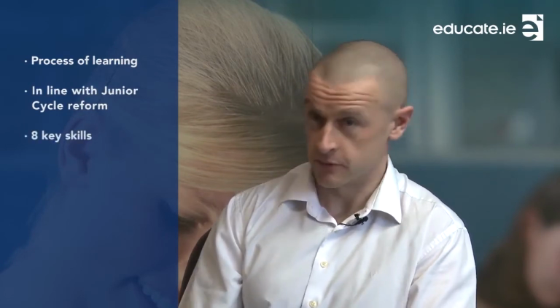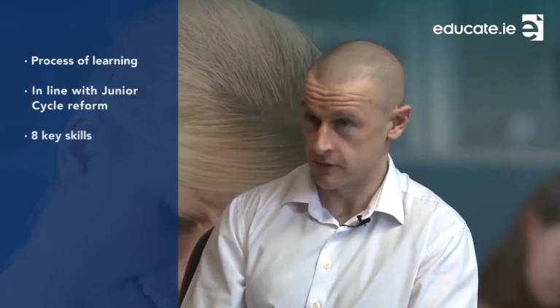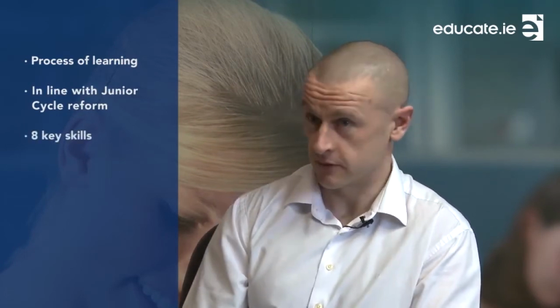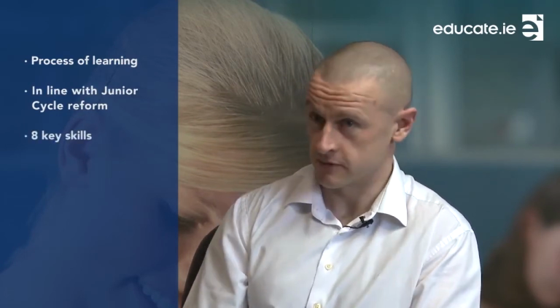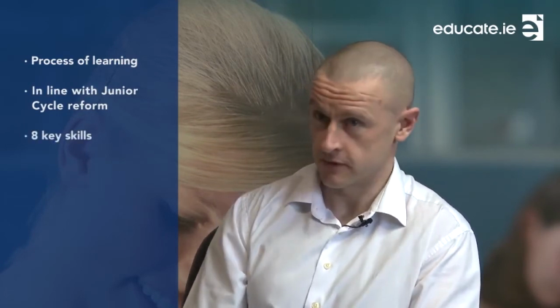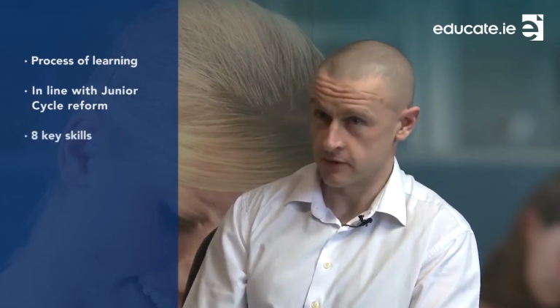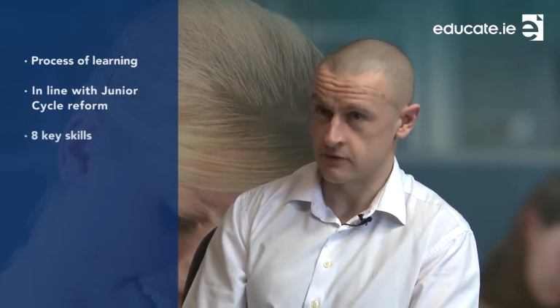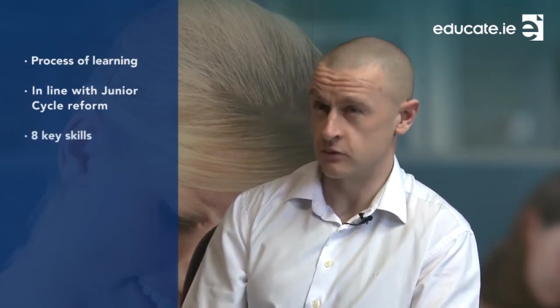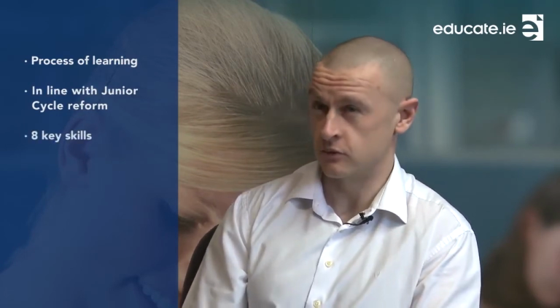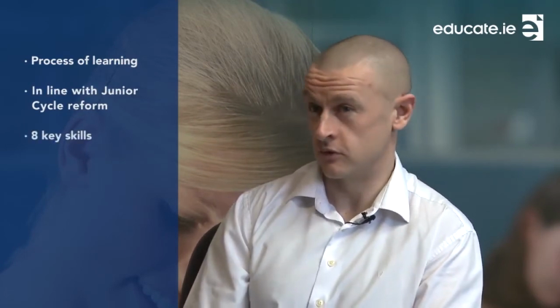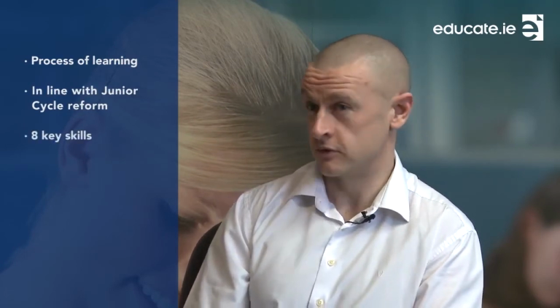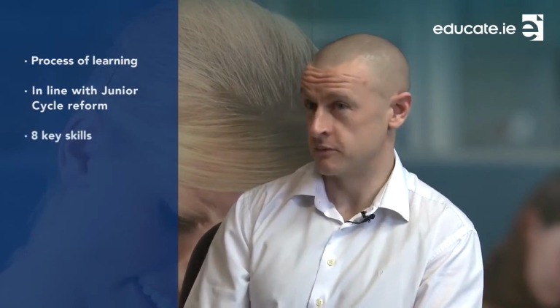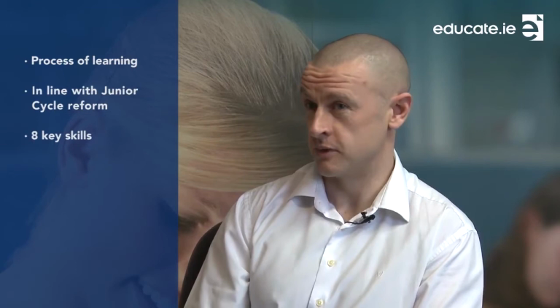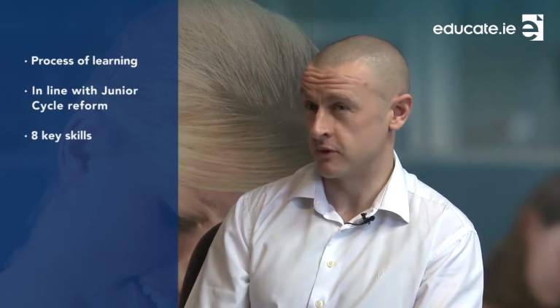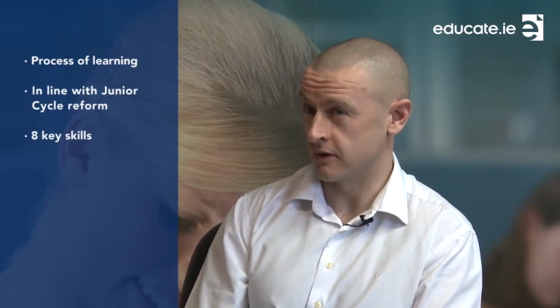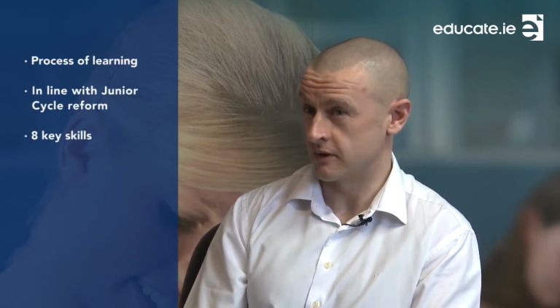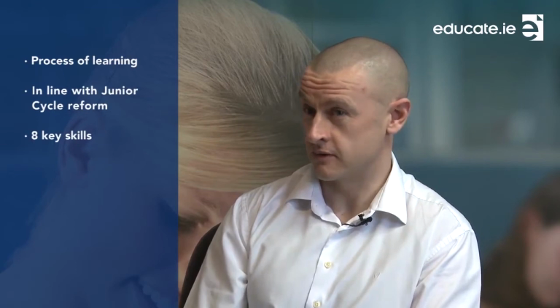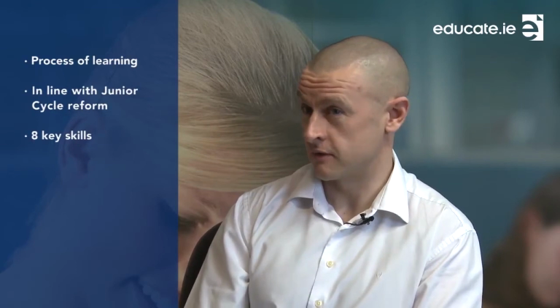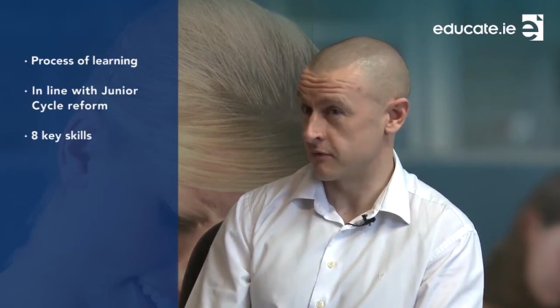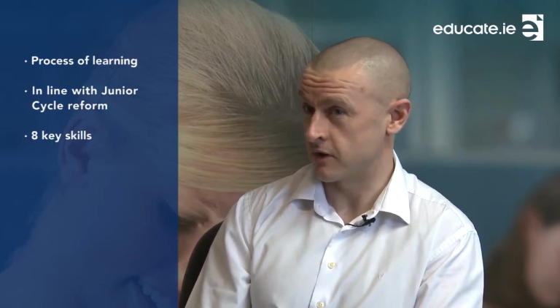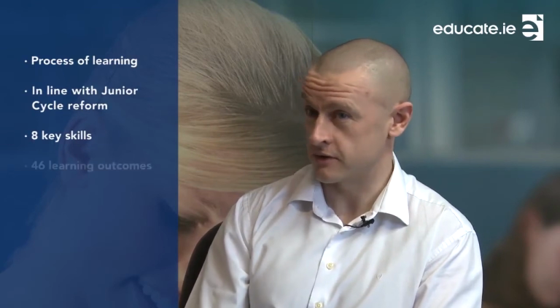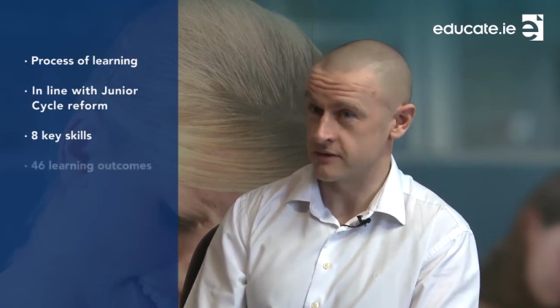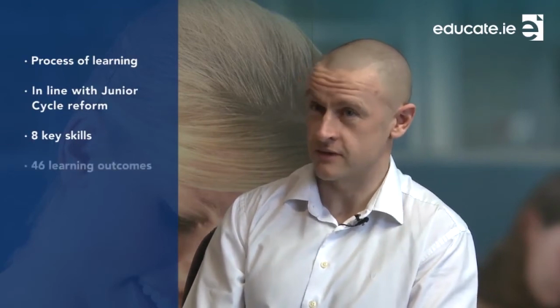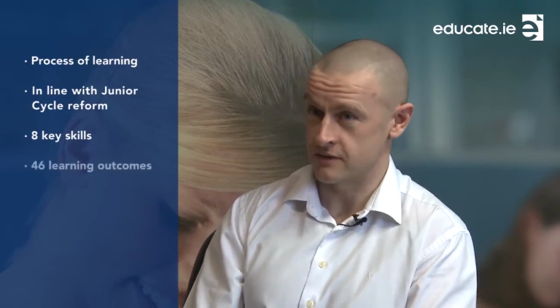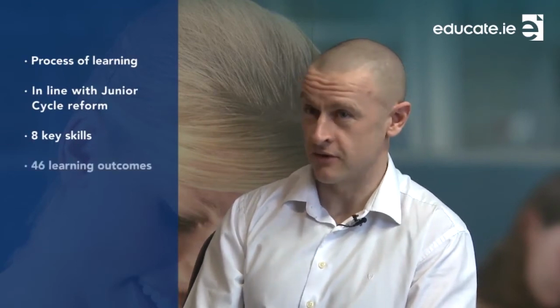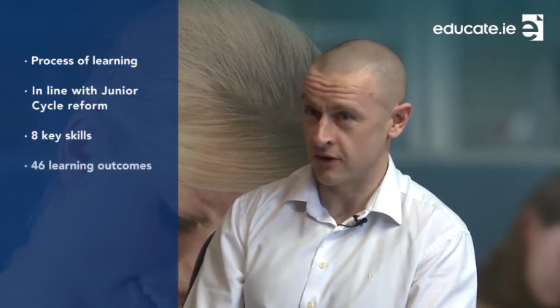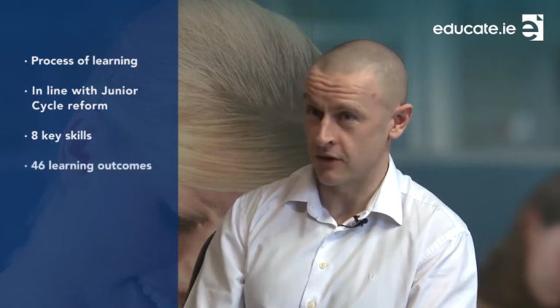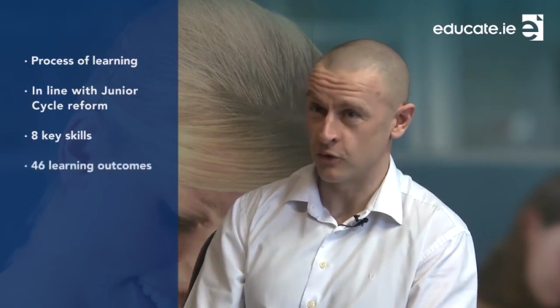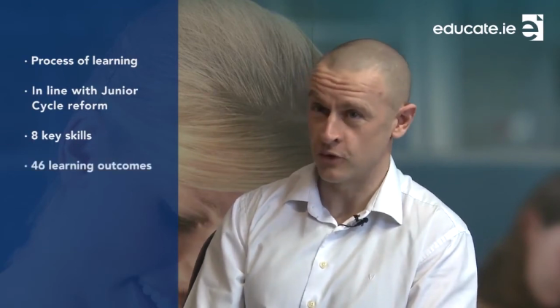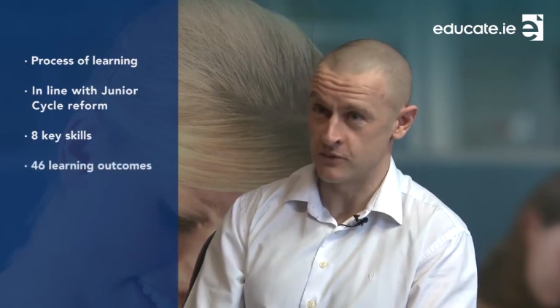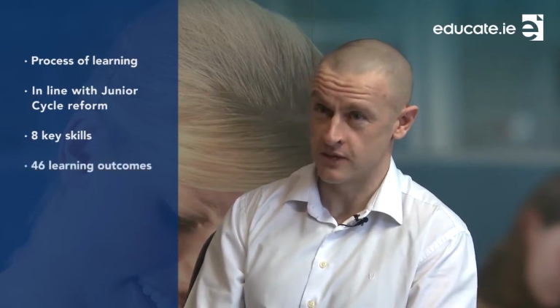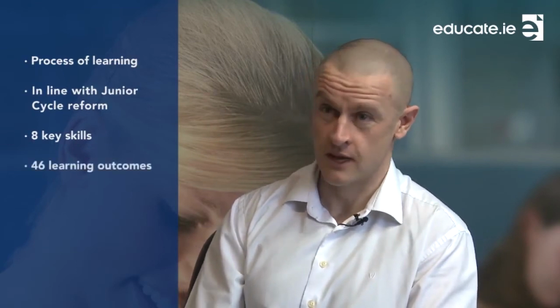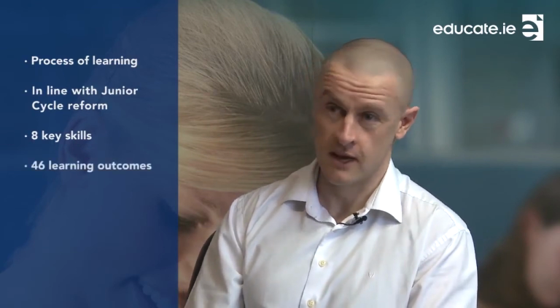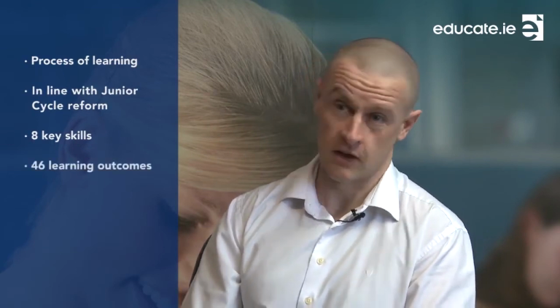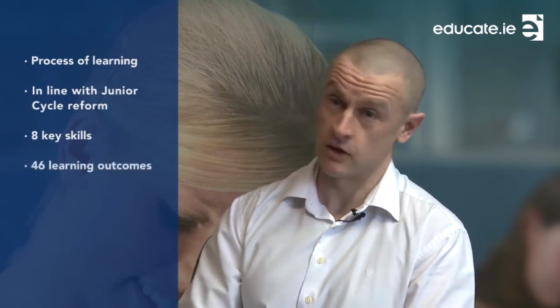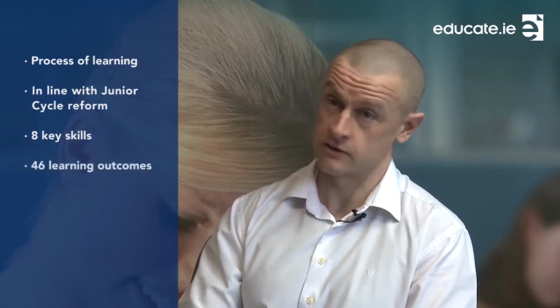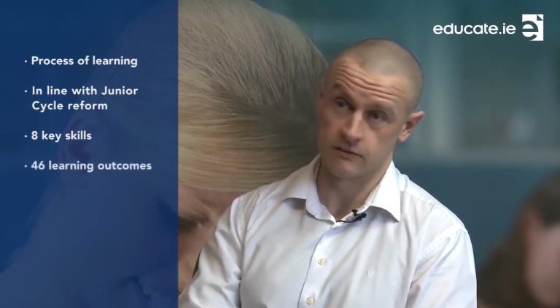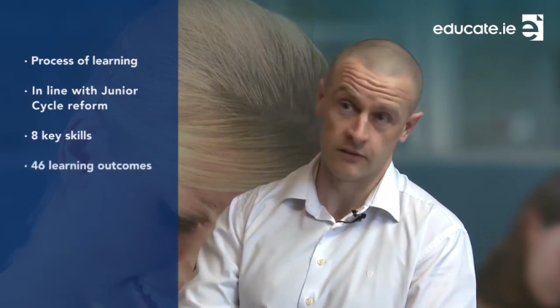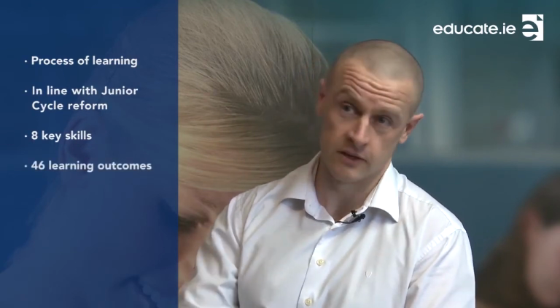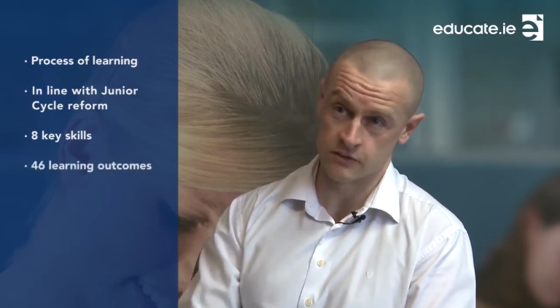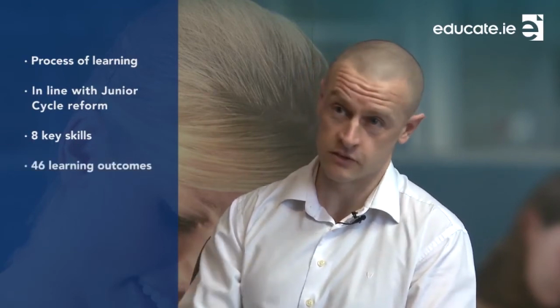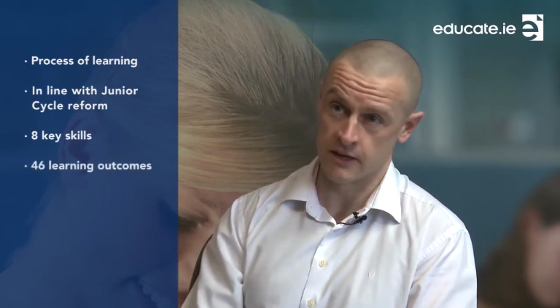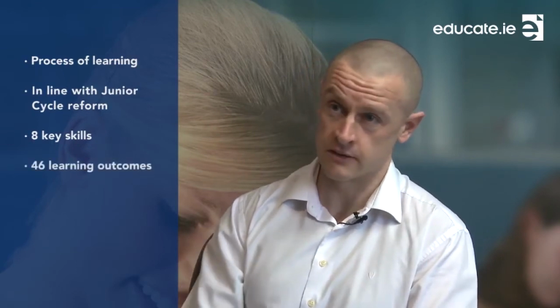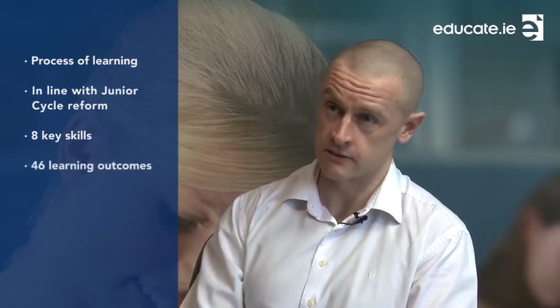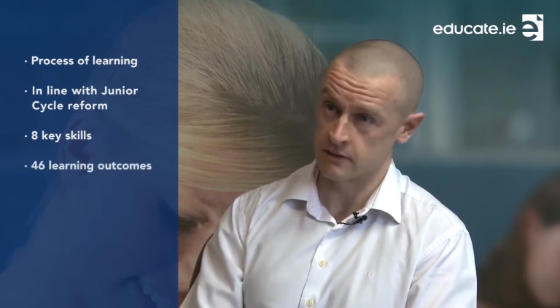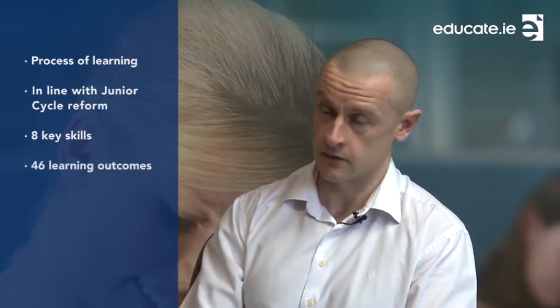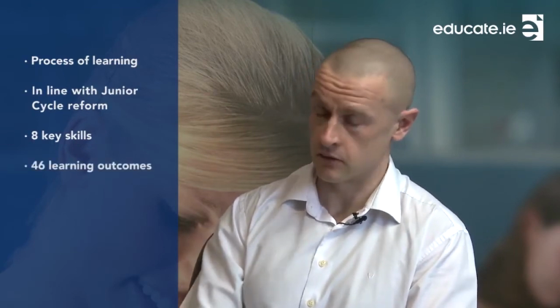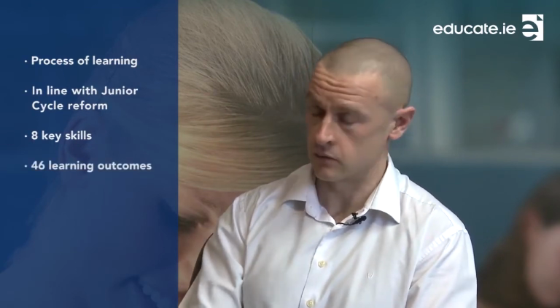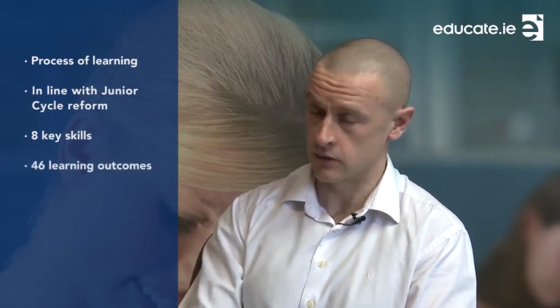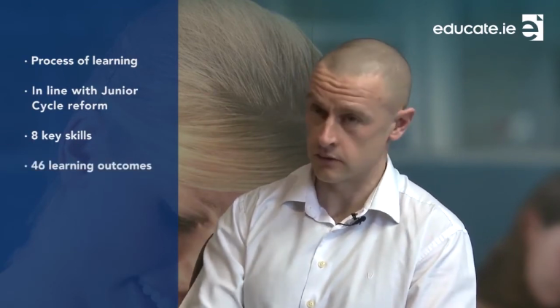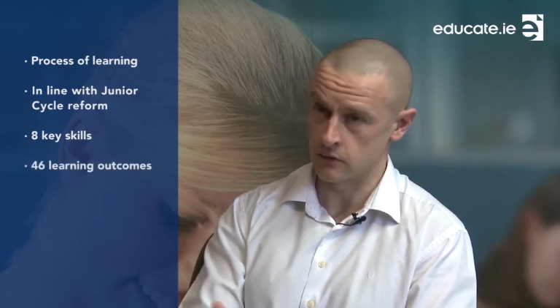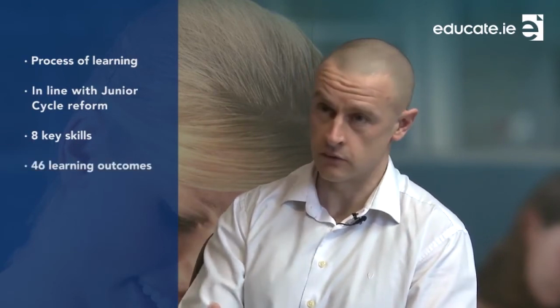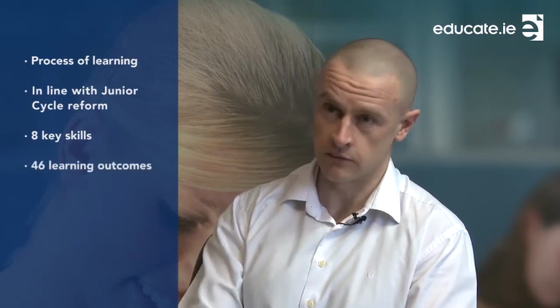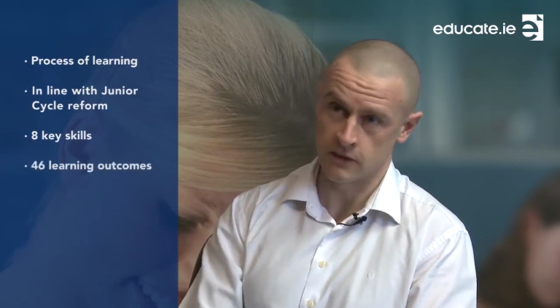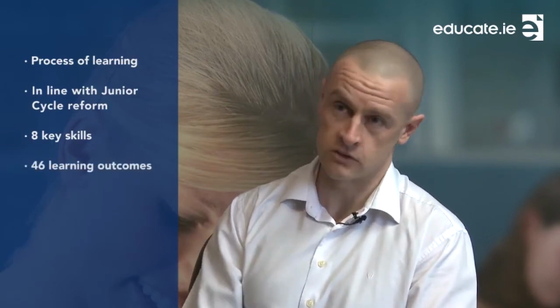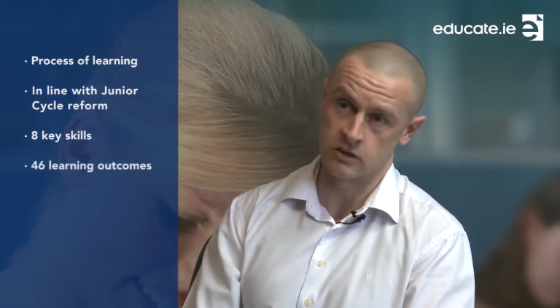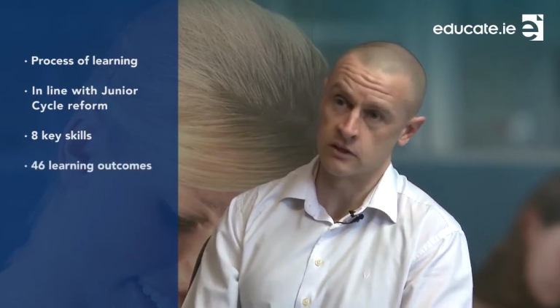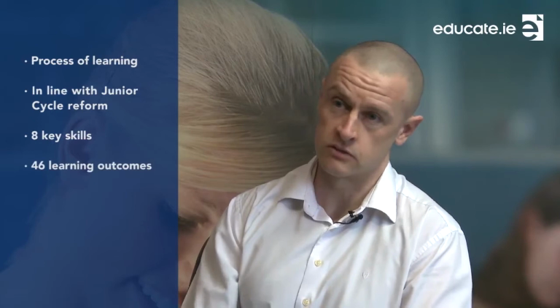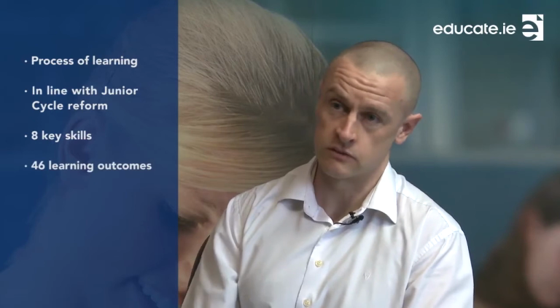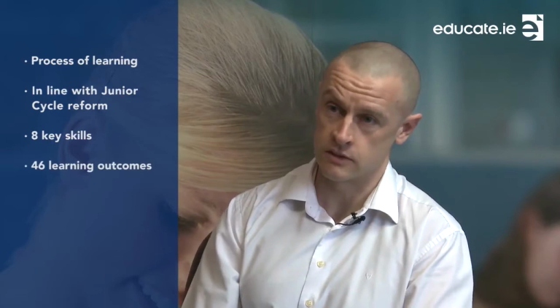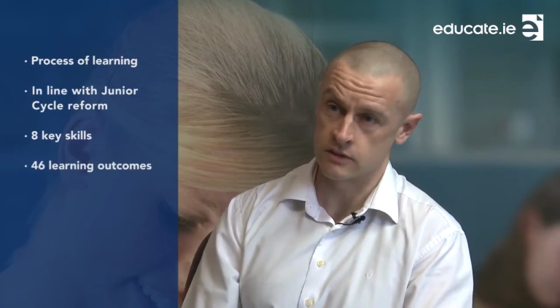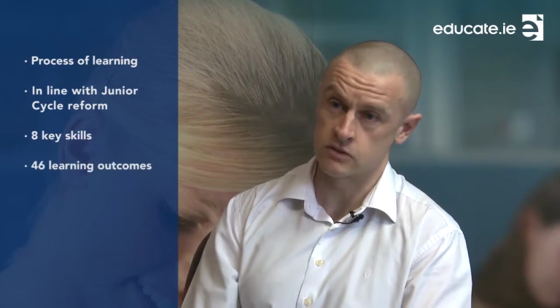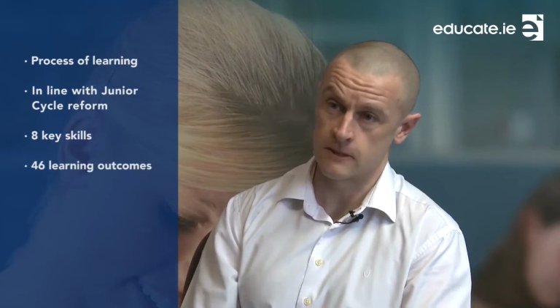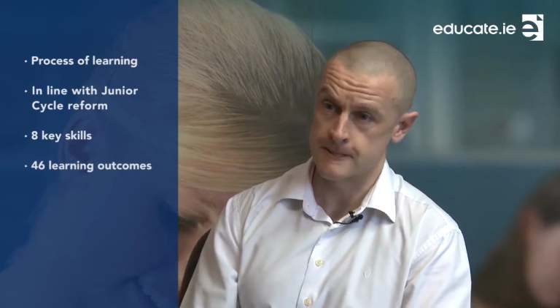Specific to science, you are going to be looking at 46 learning outcomes across the five strands, including the overarching nature of science strand.